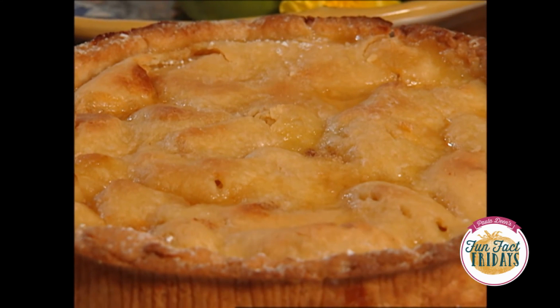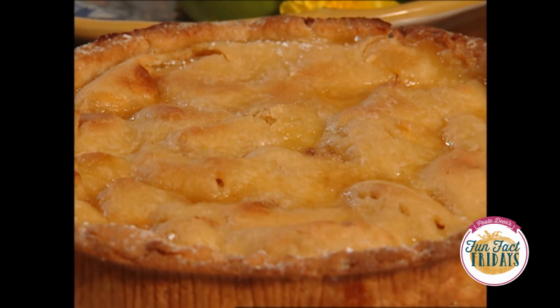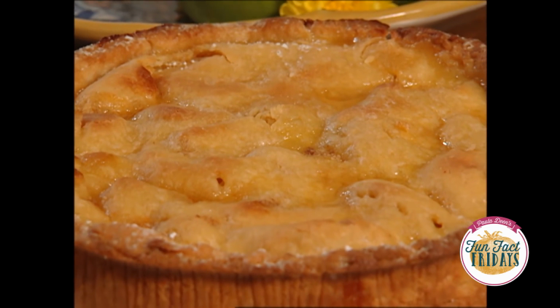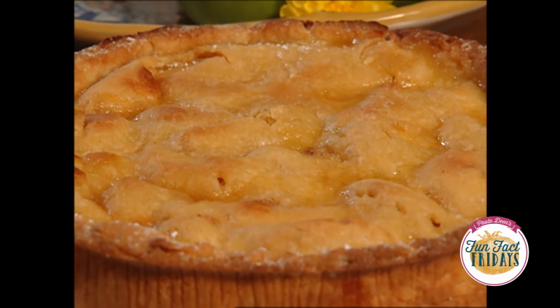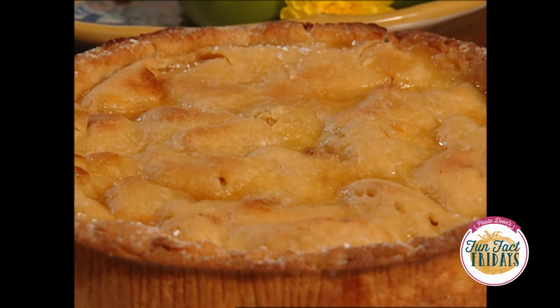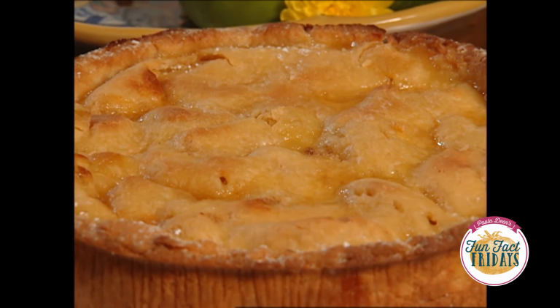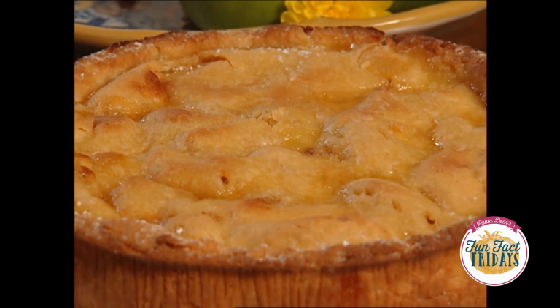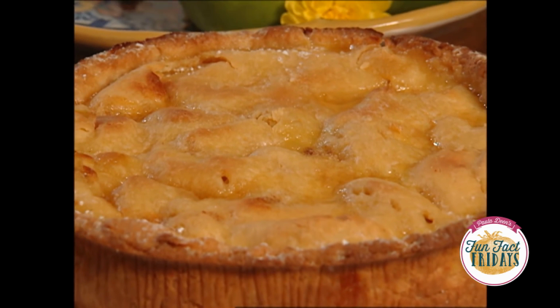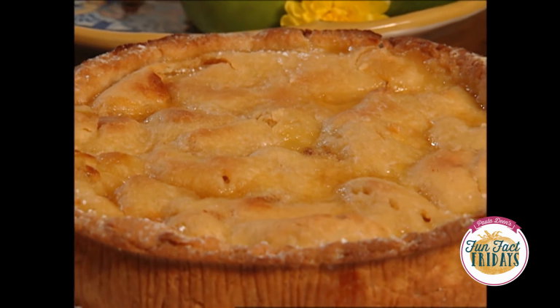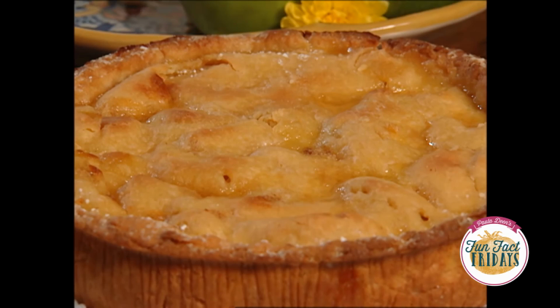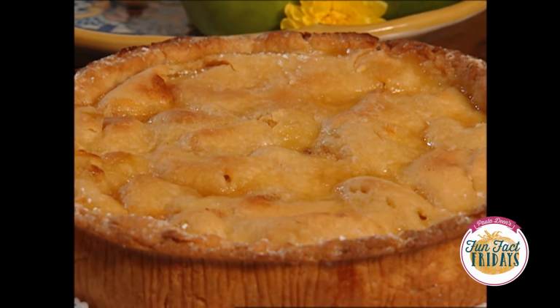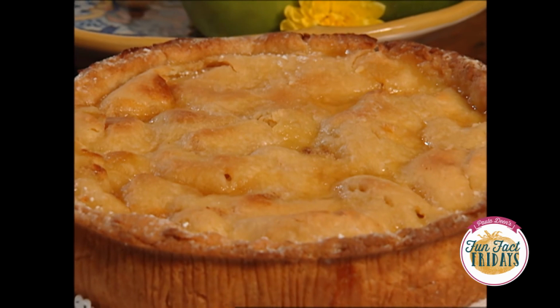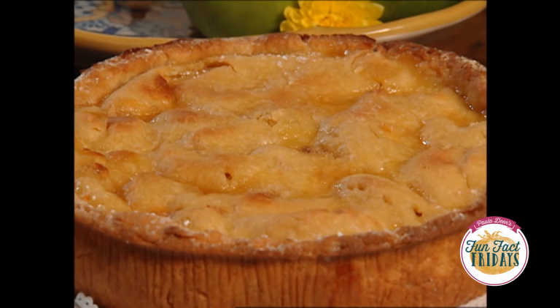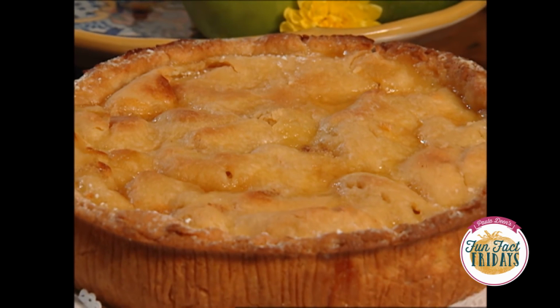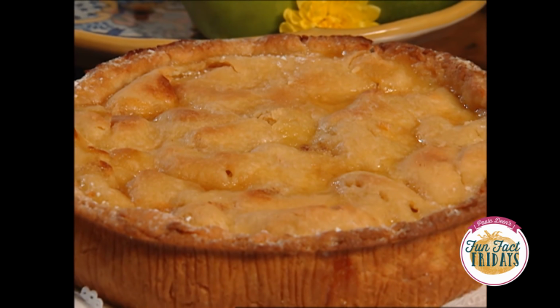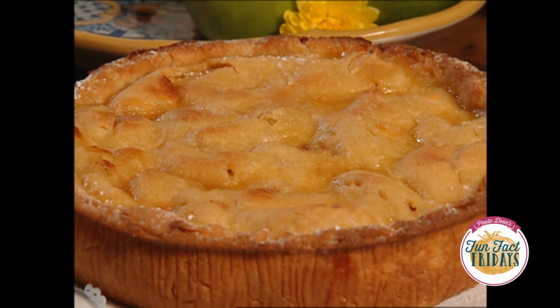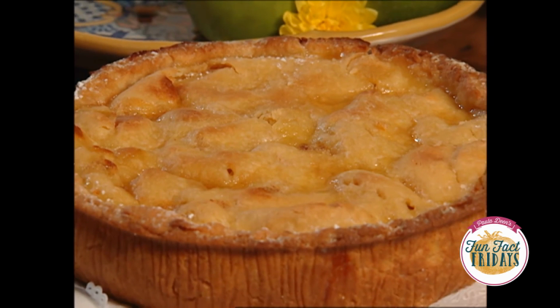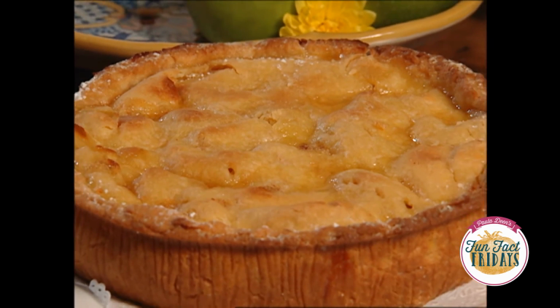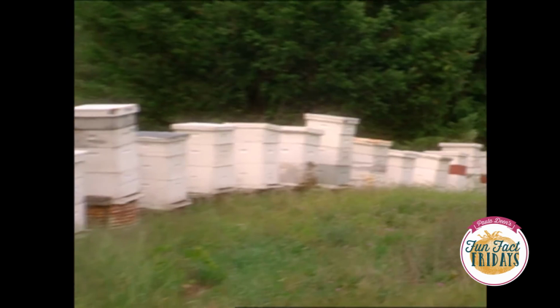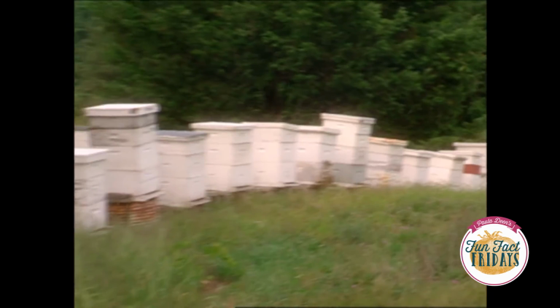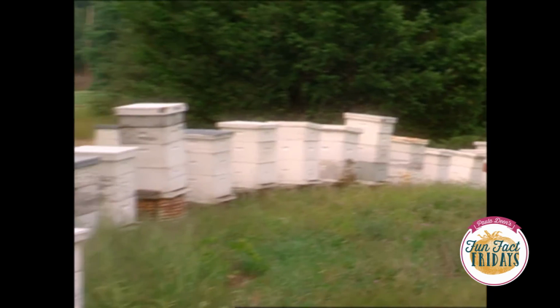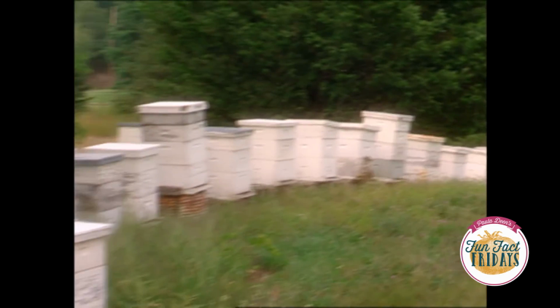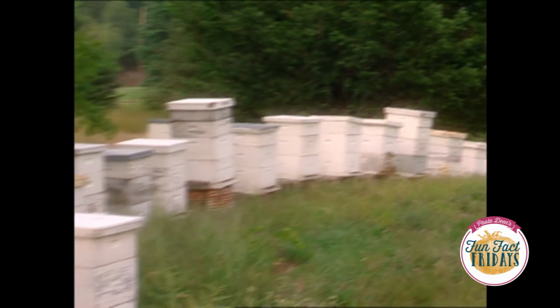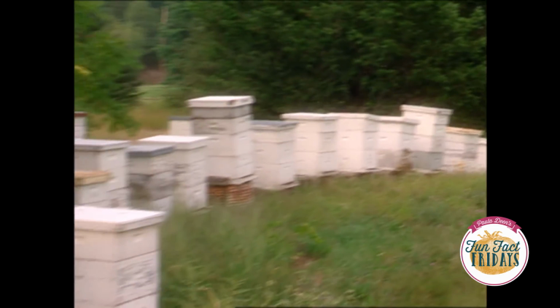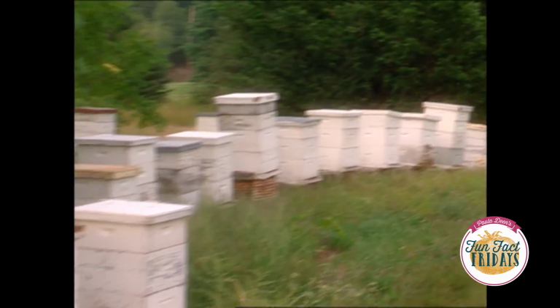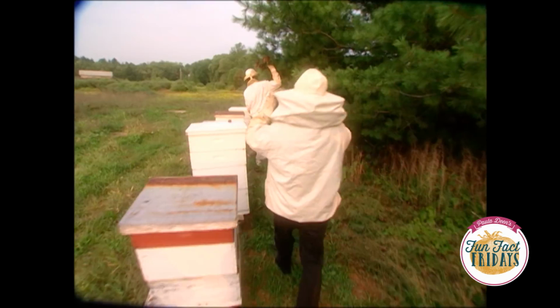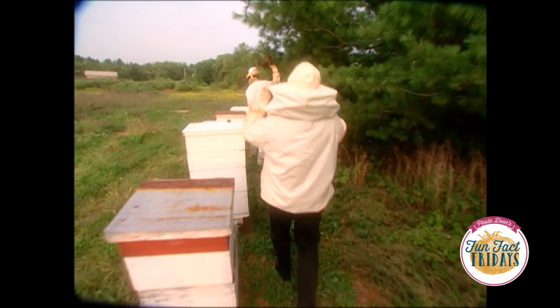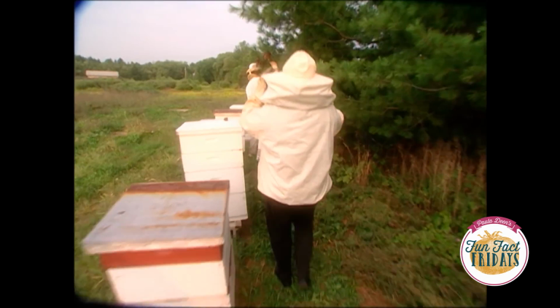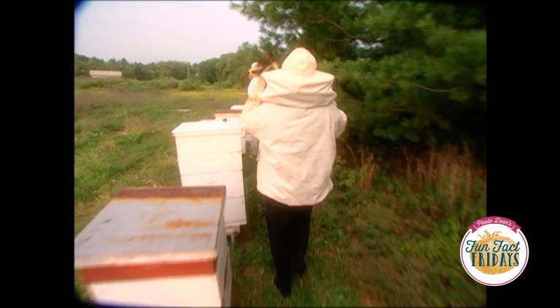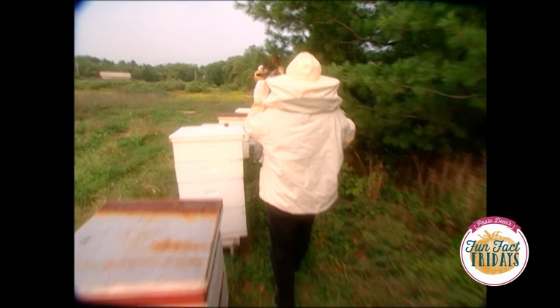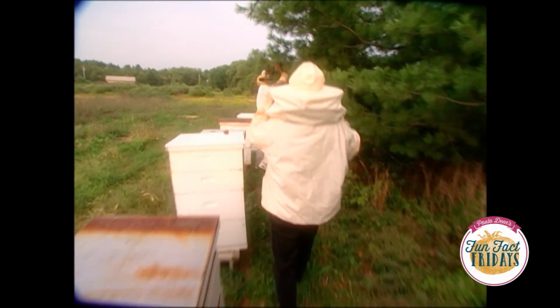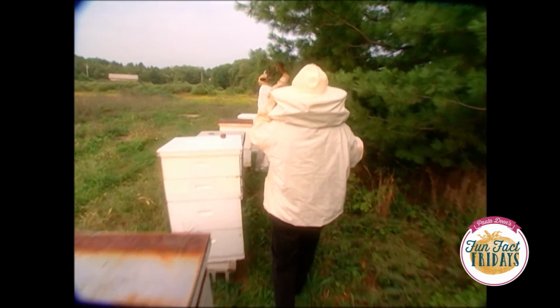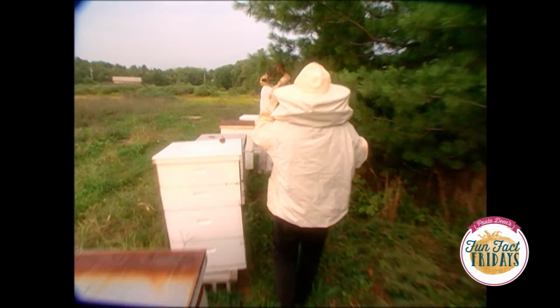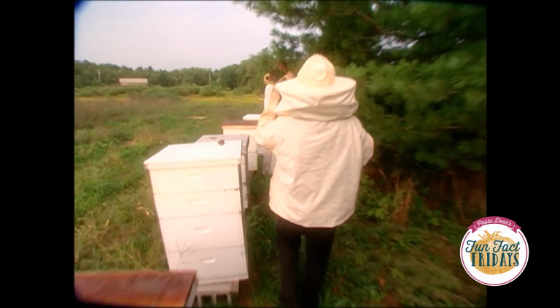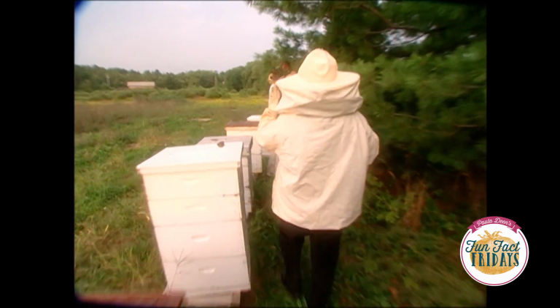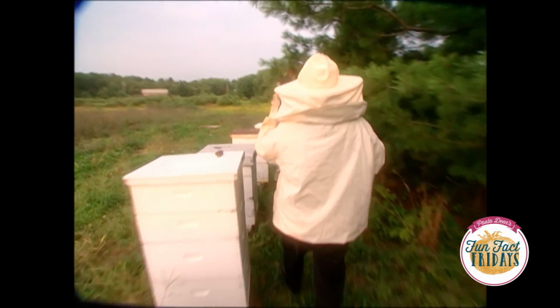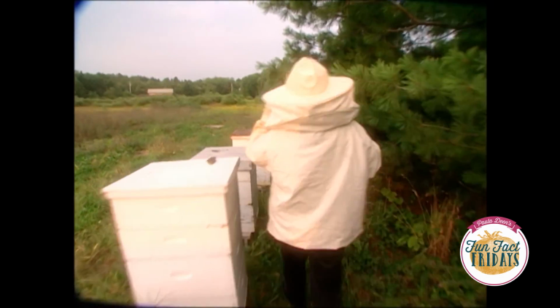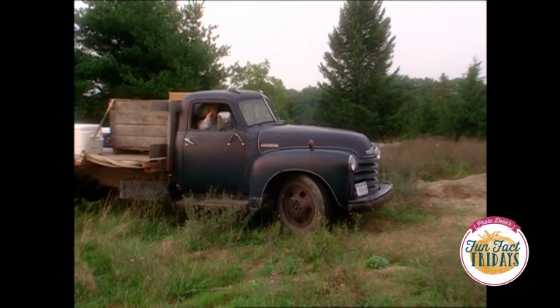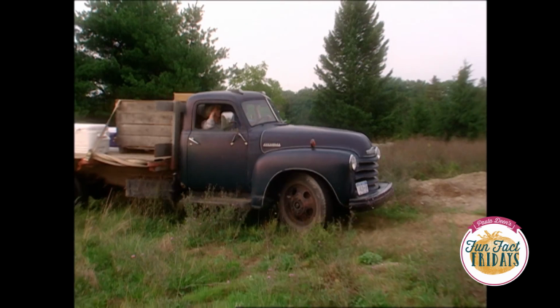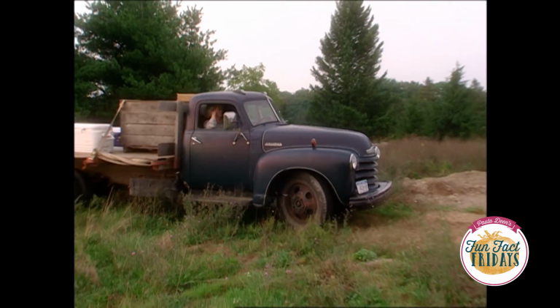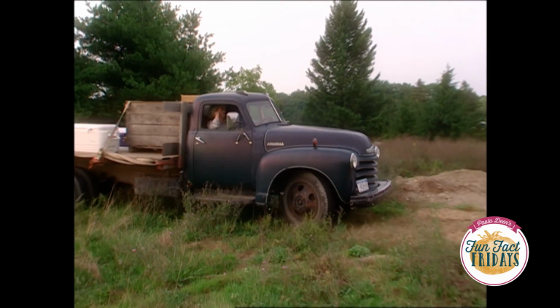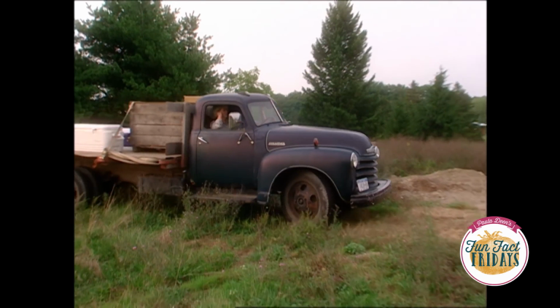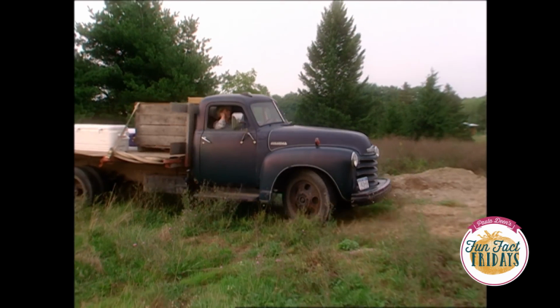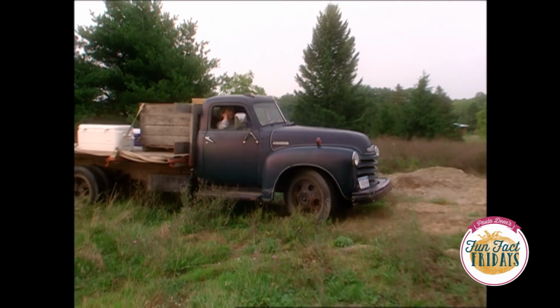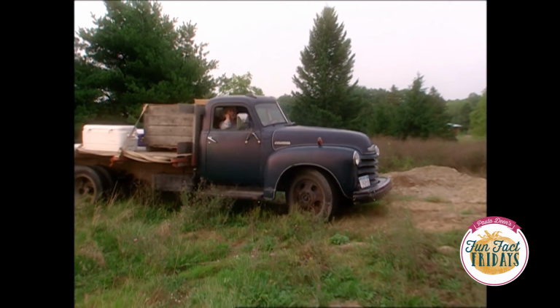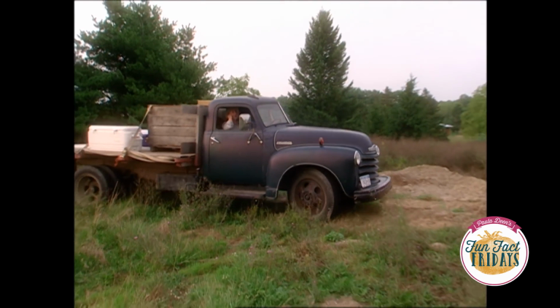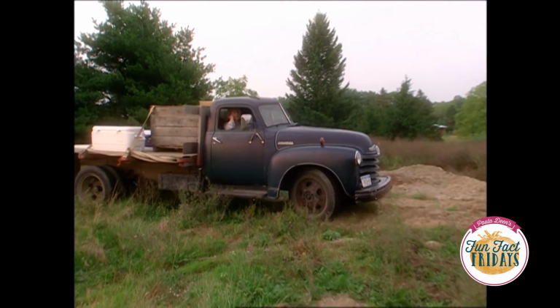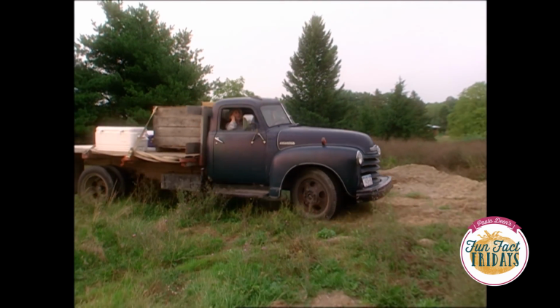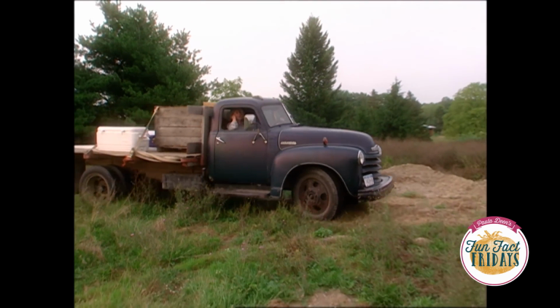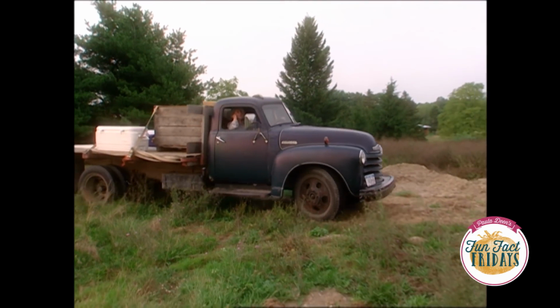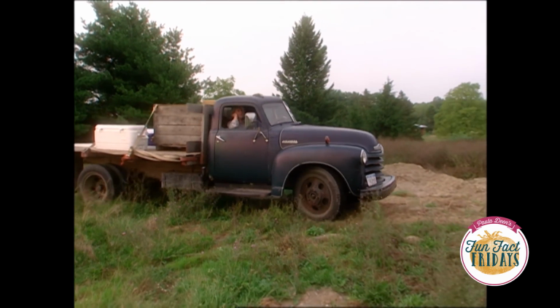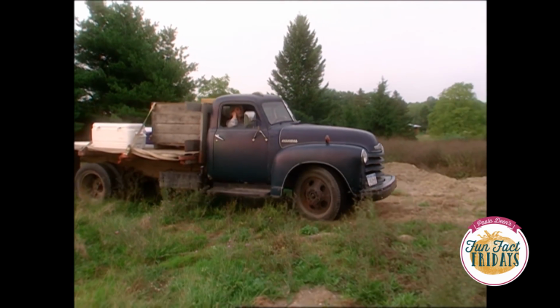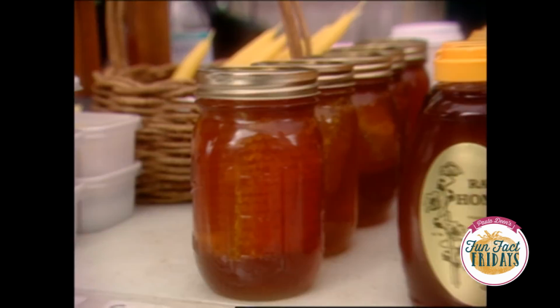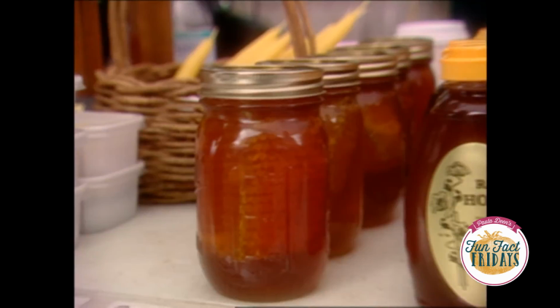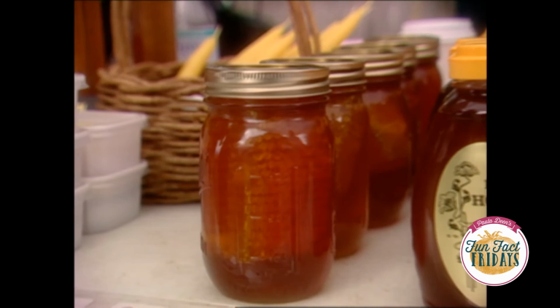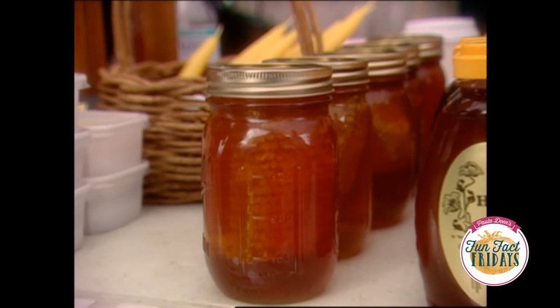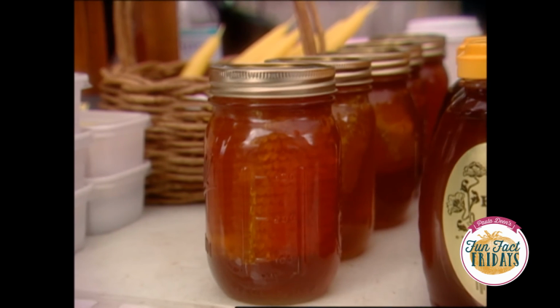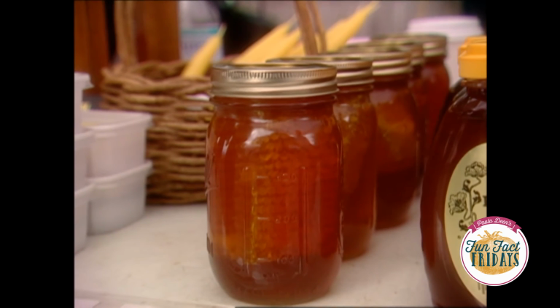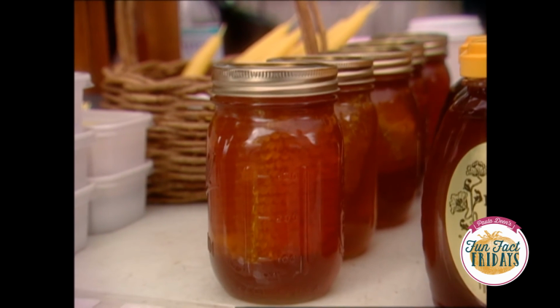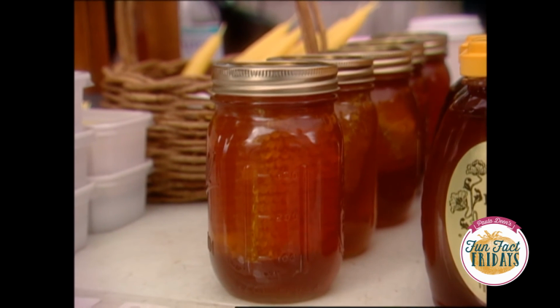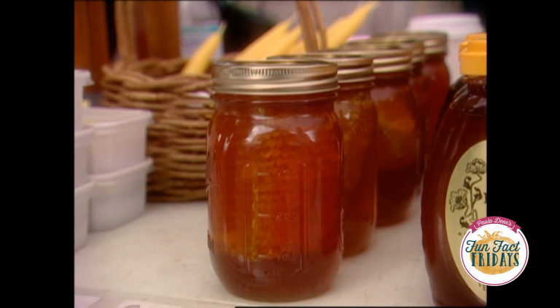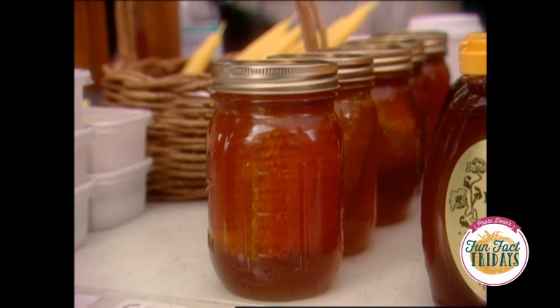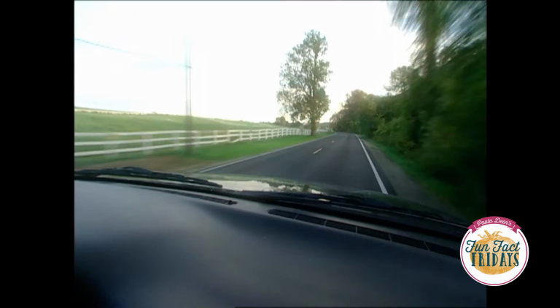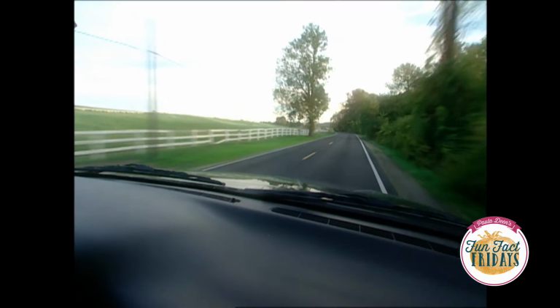That sounds great. Well, Ray, let's head back and get some honey, because I've got to start cooking.